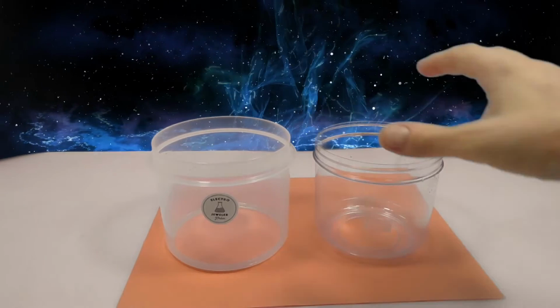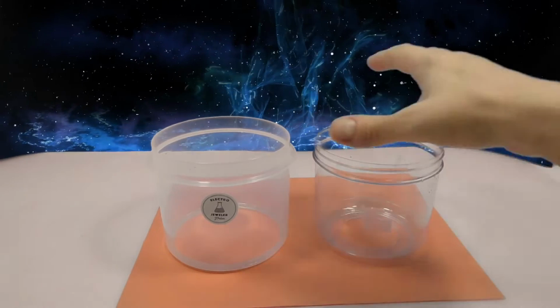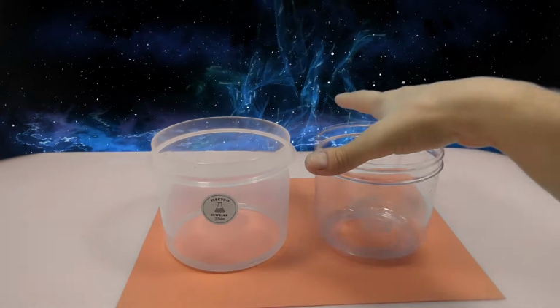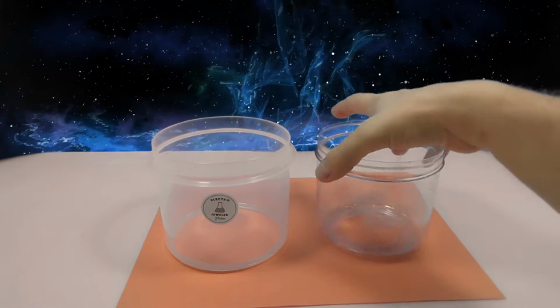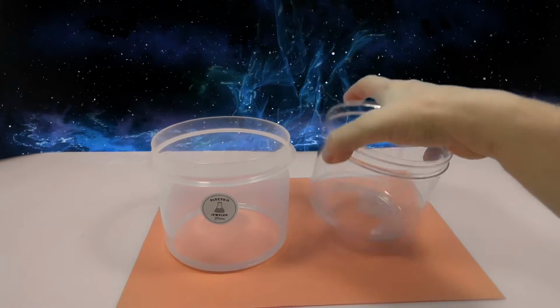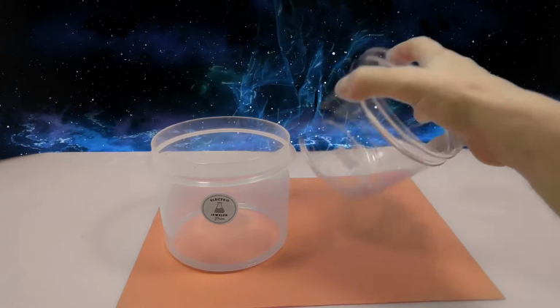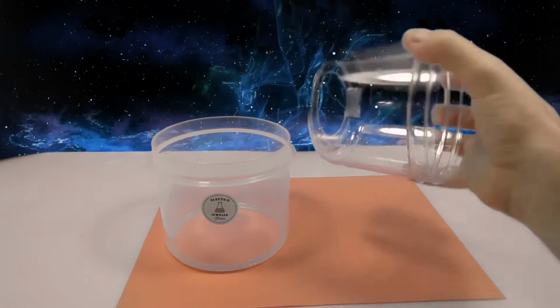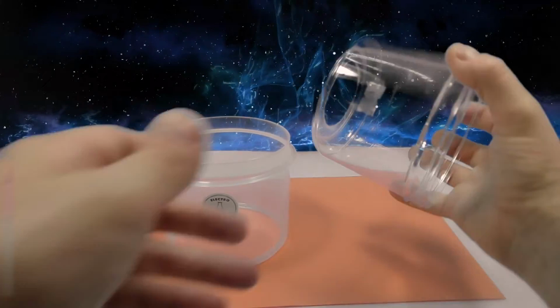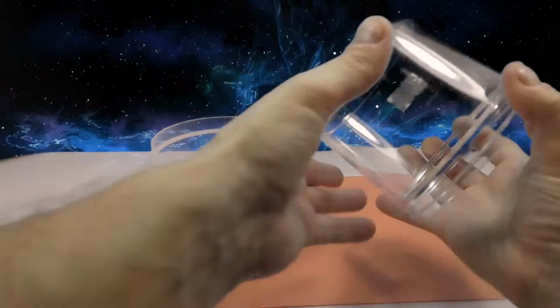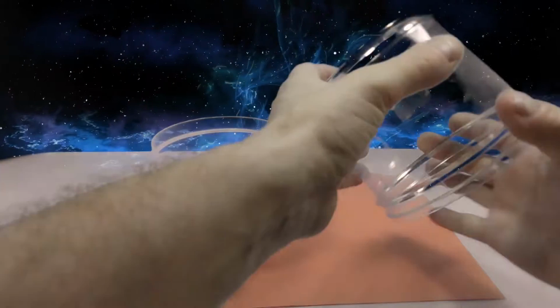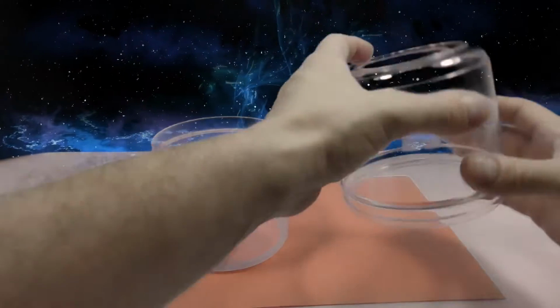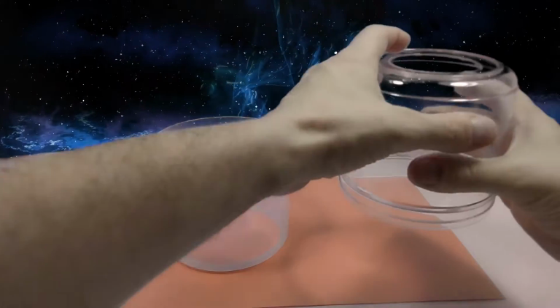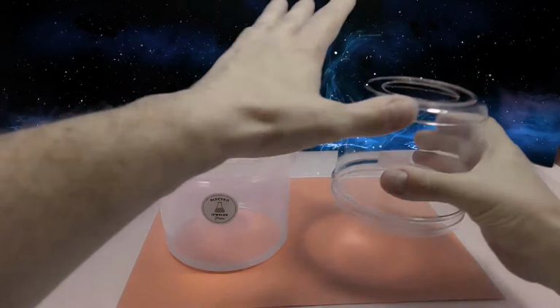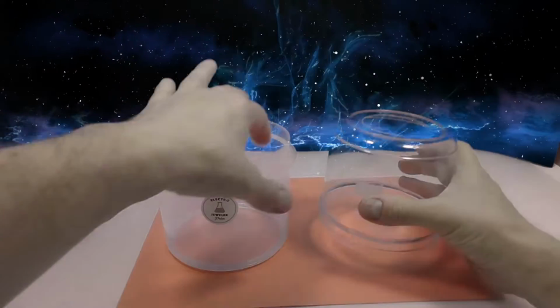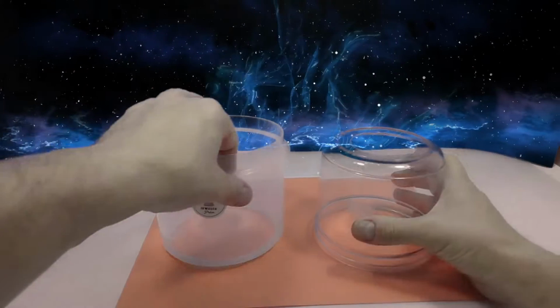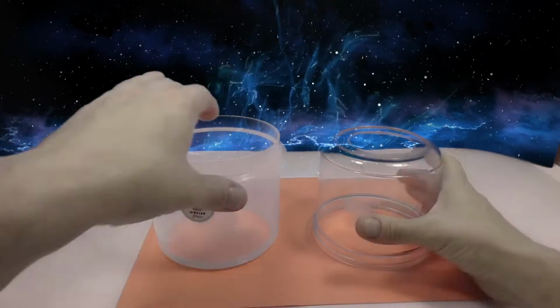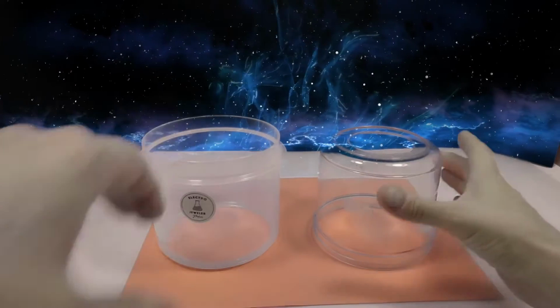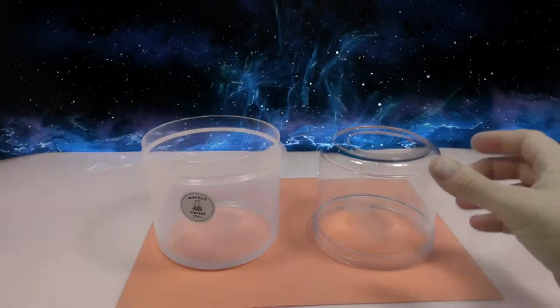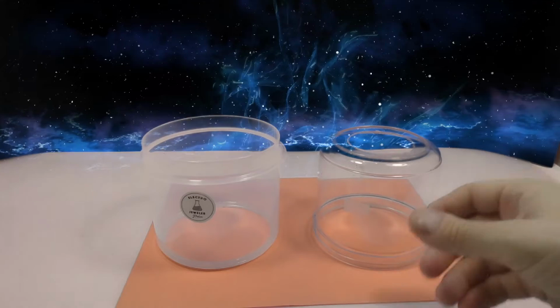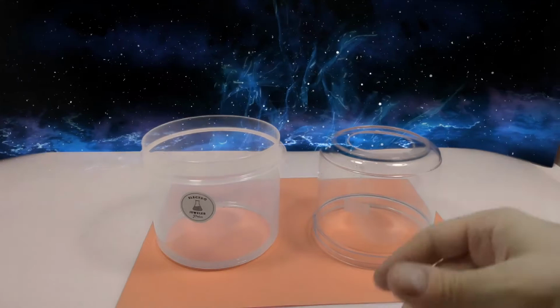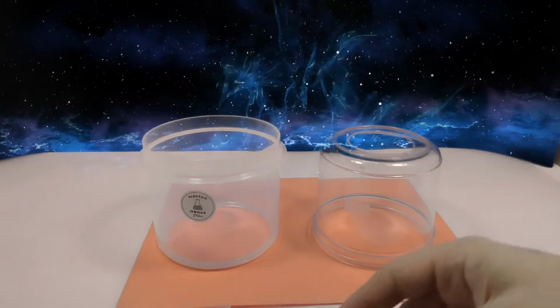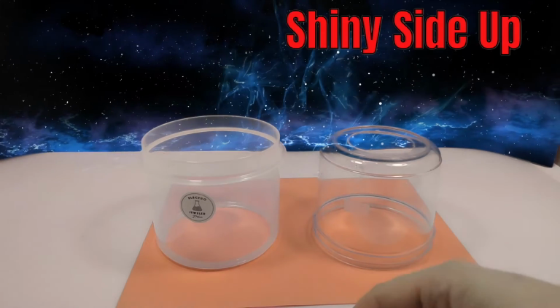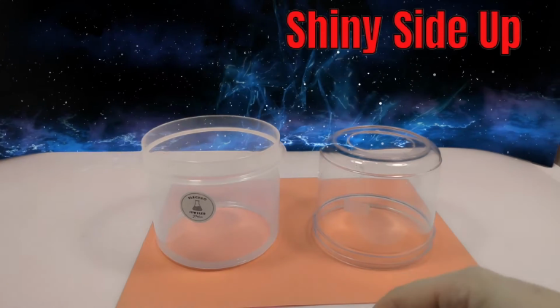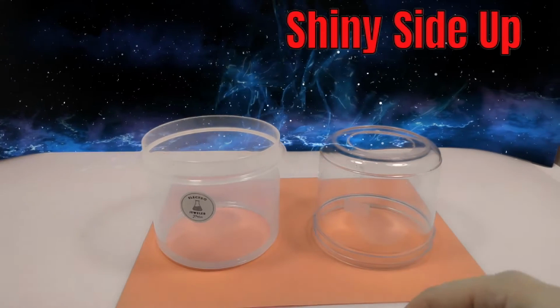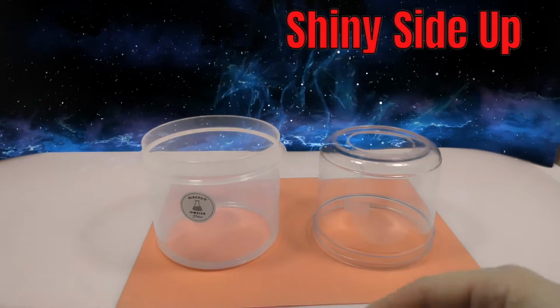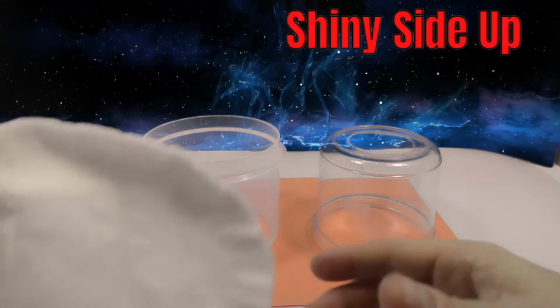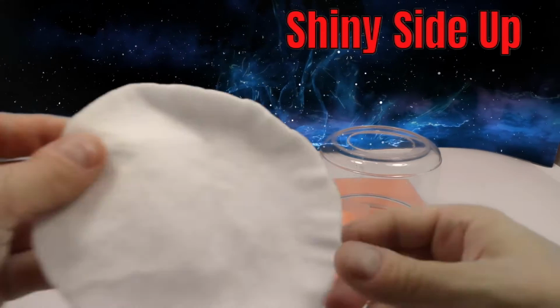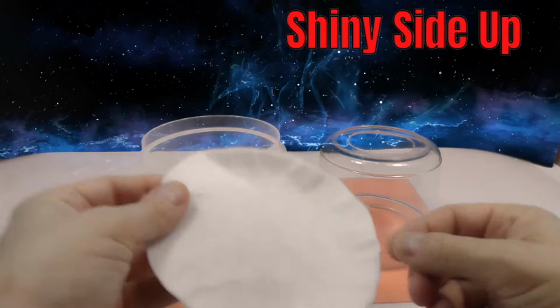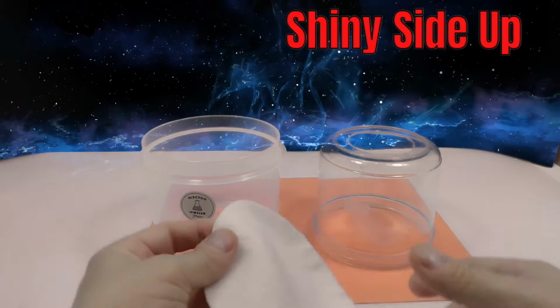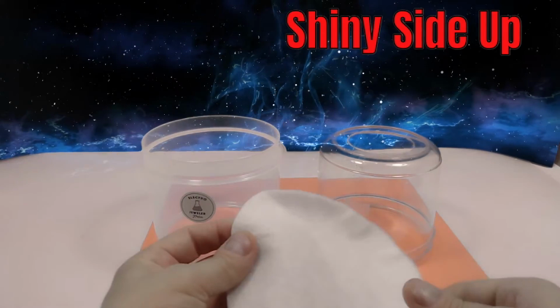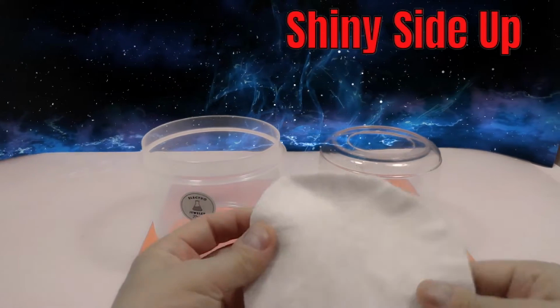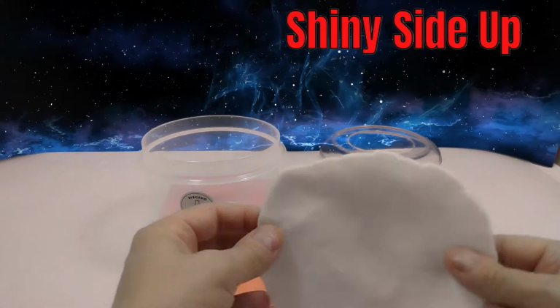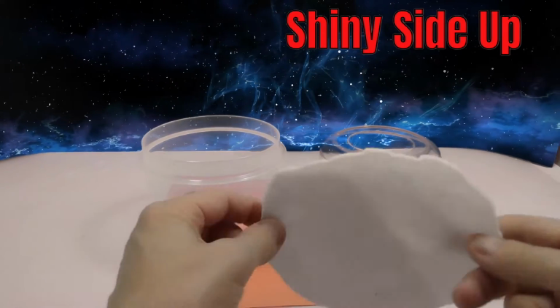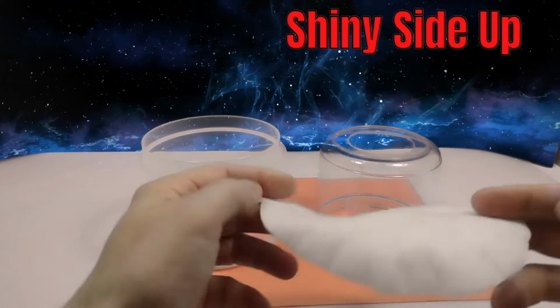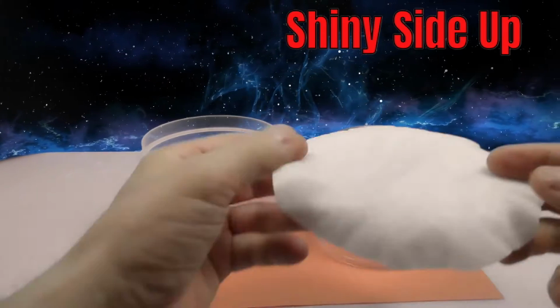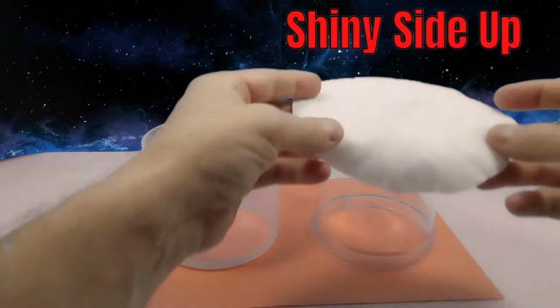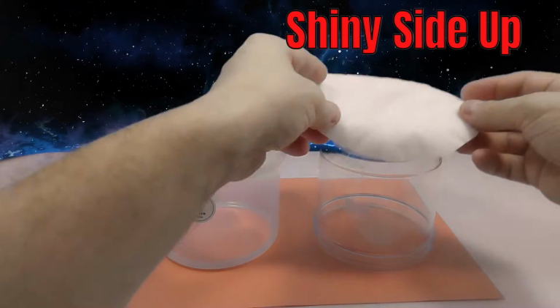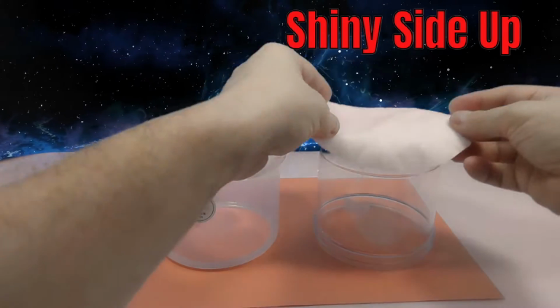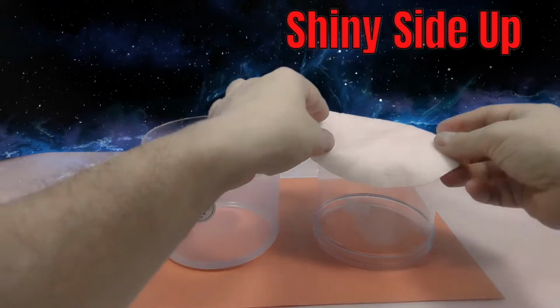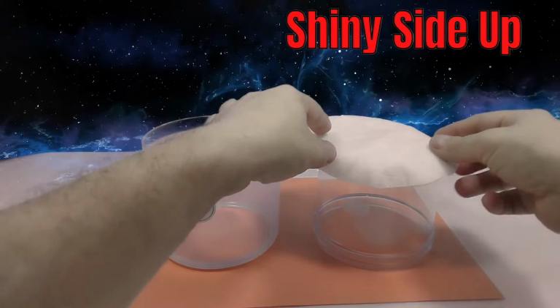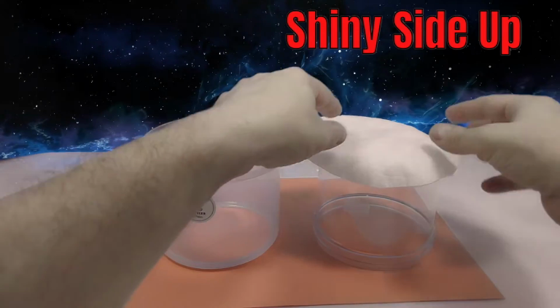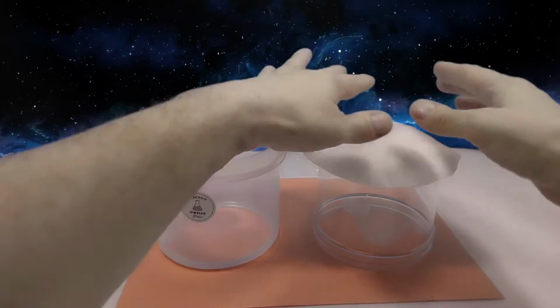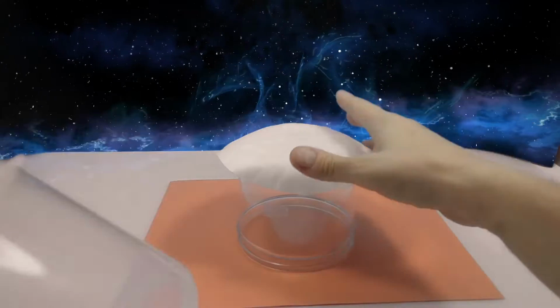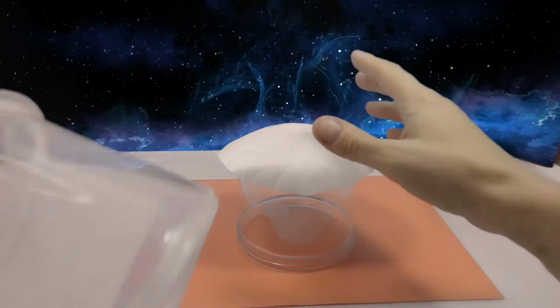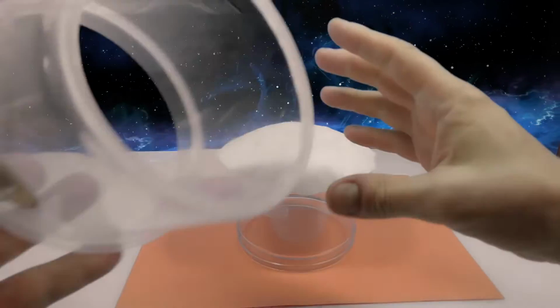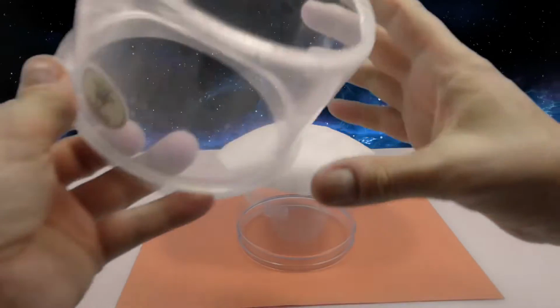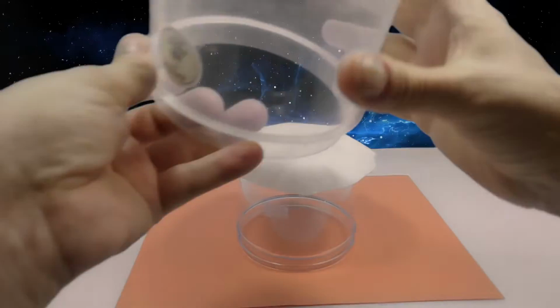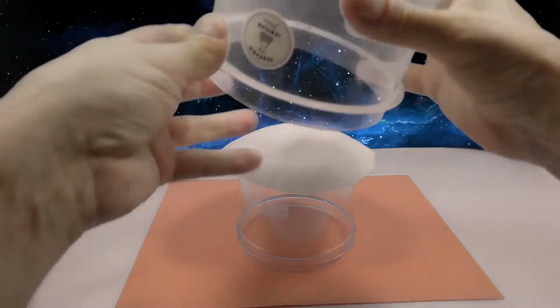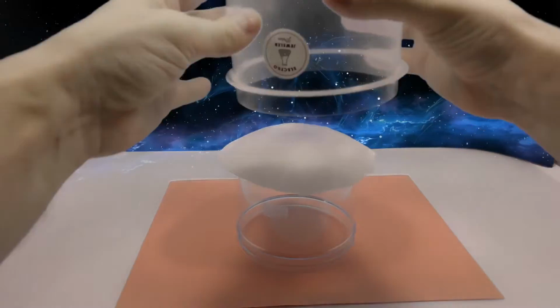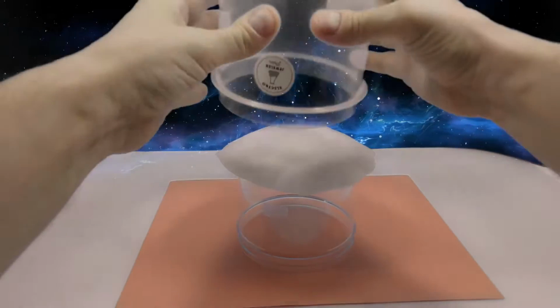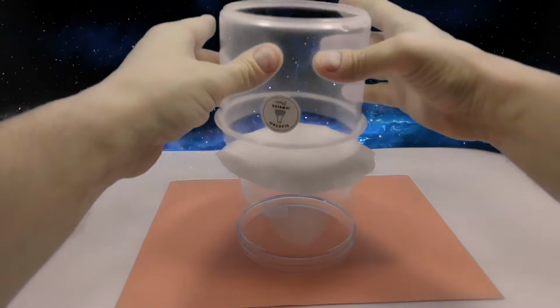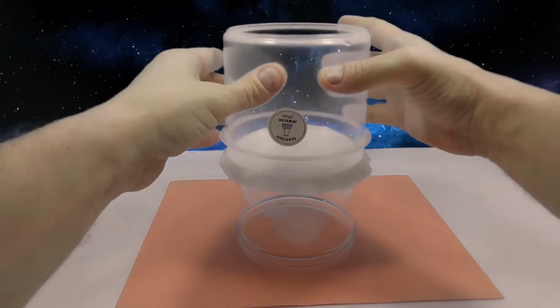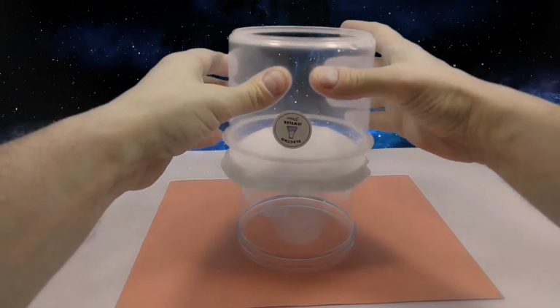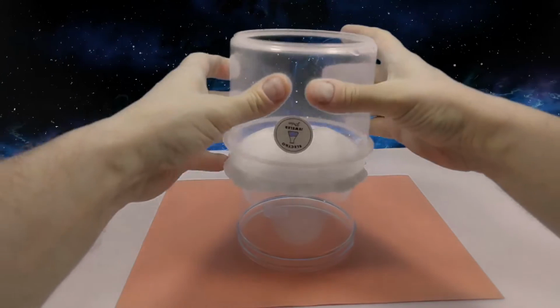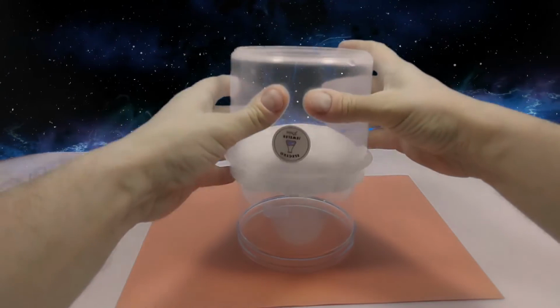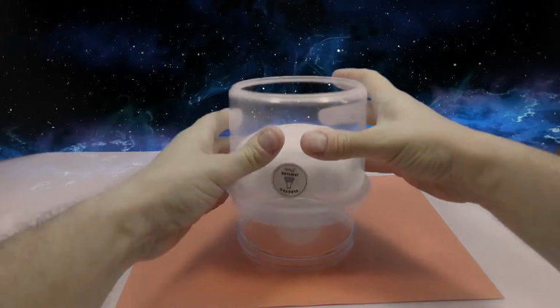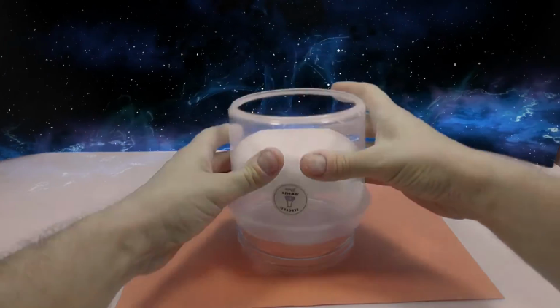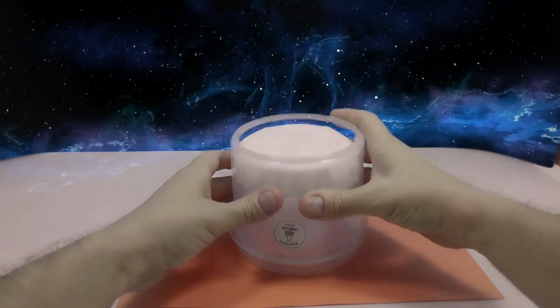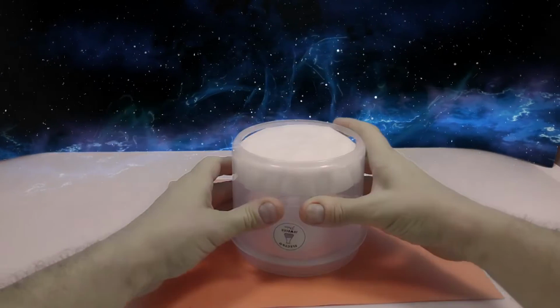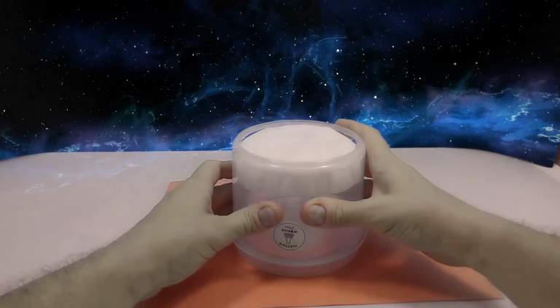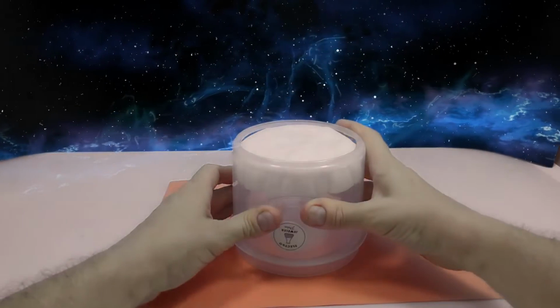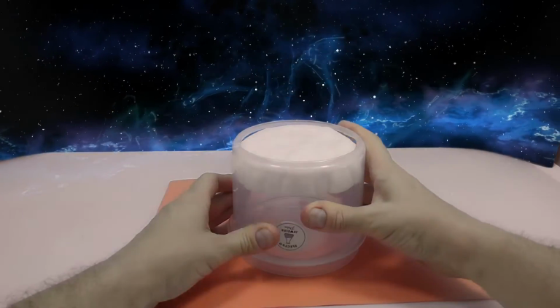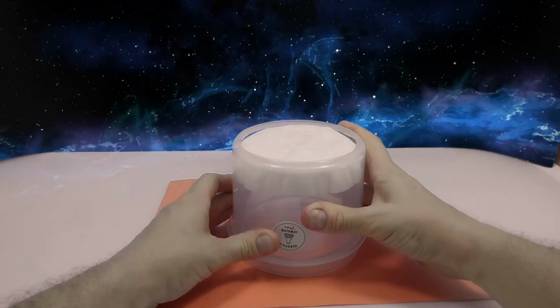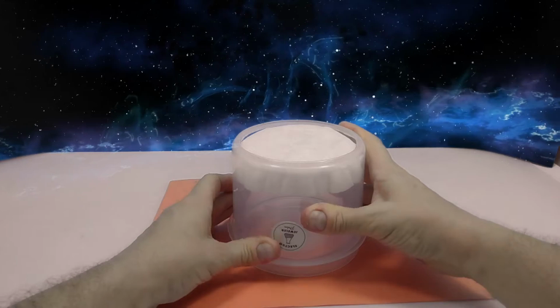Now let's fit everything together. The inner container goes upside down, filter on top, slide that onto the outer container, and we are good to go. Nice.